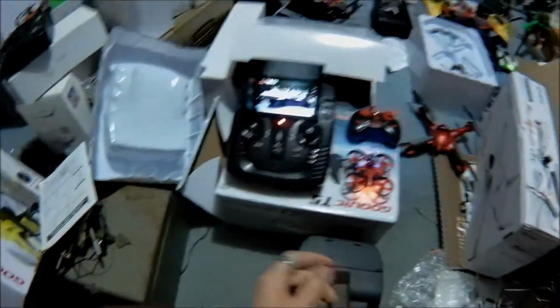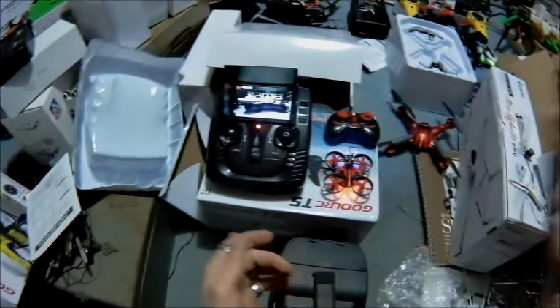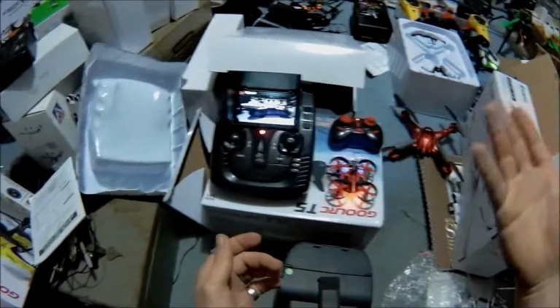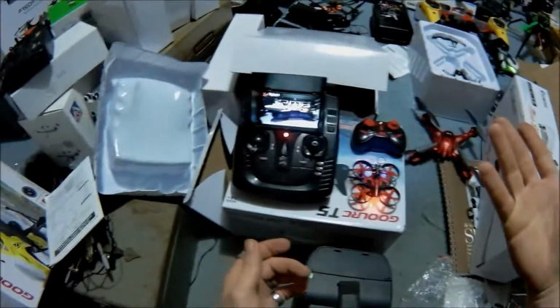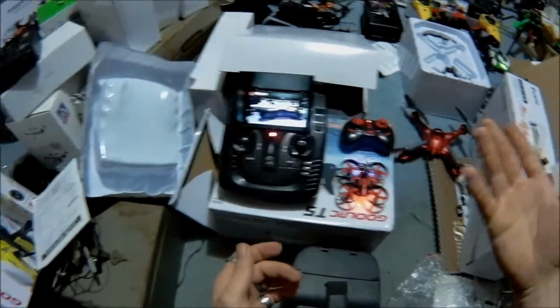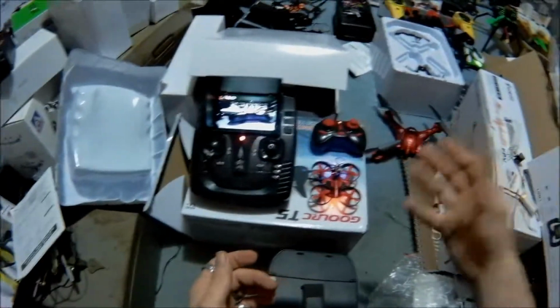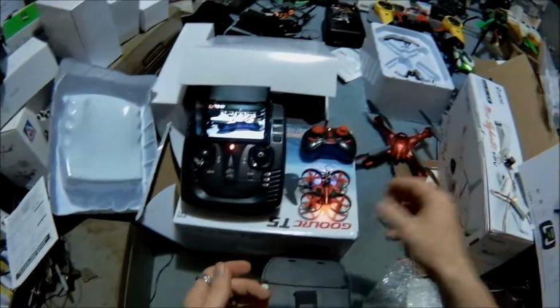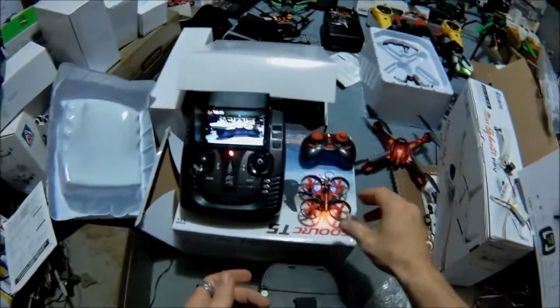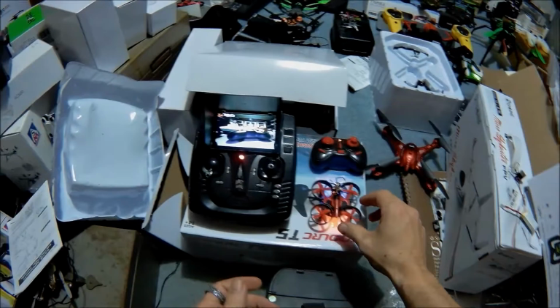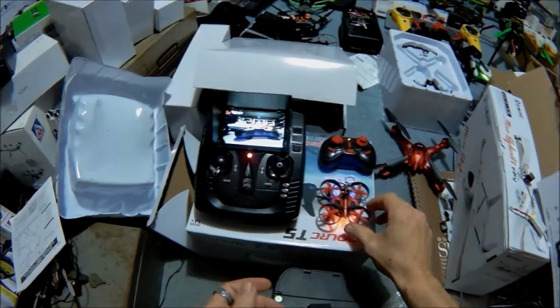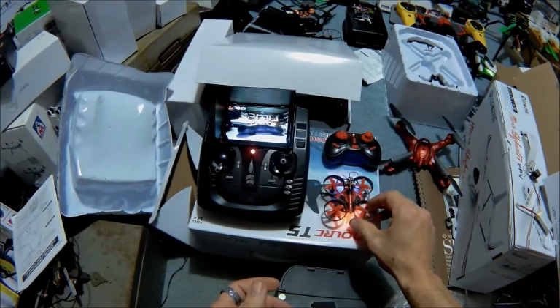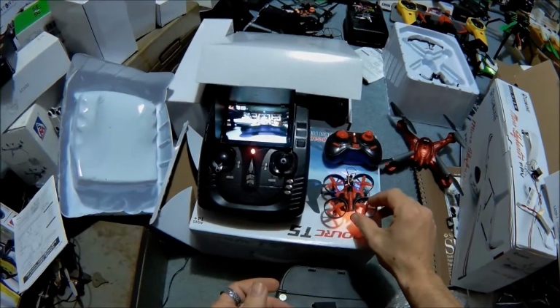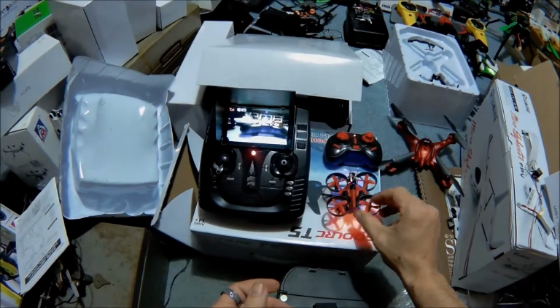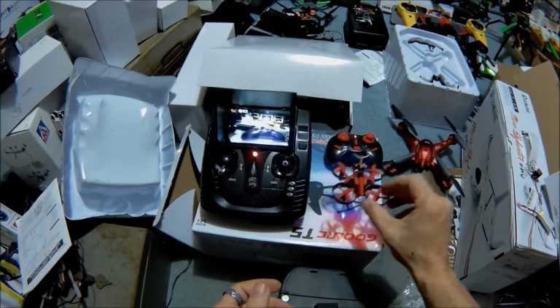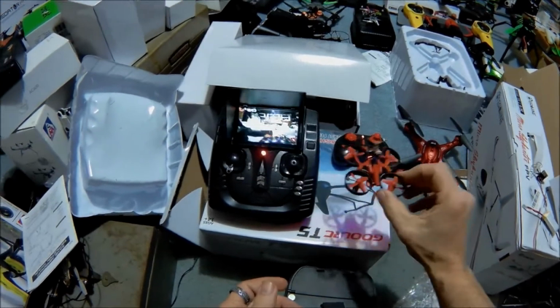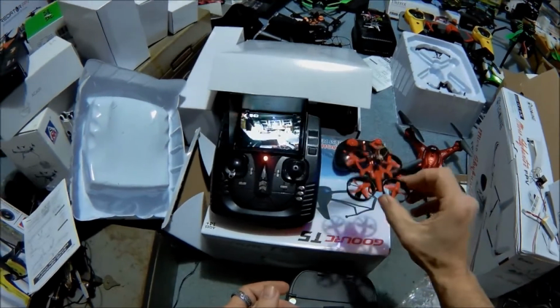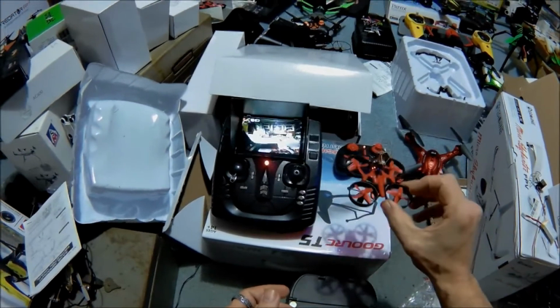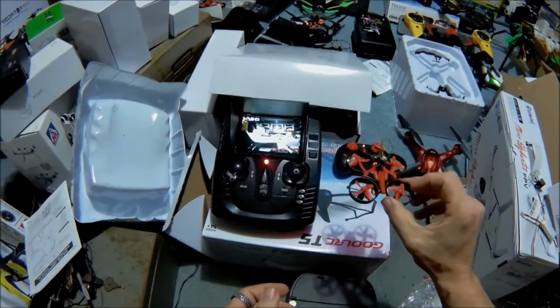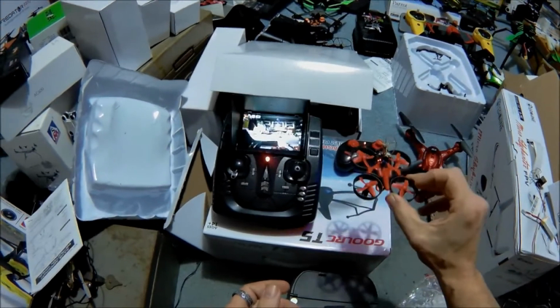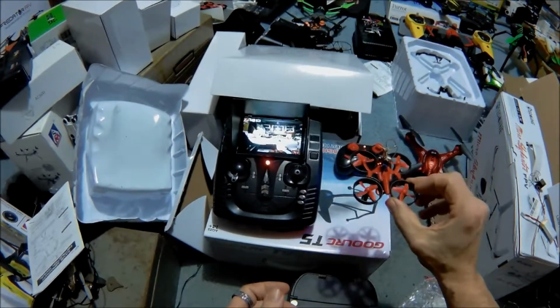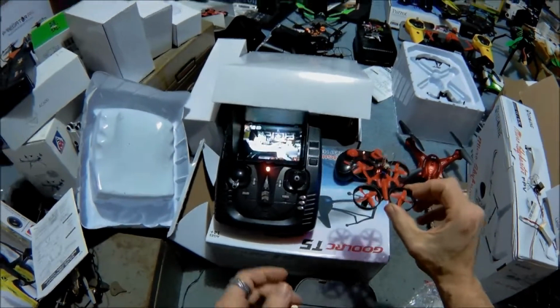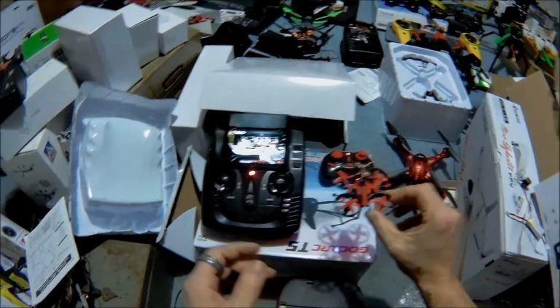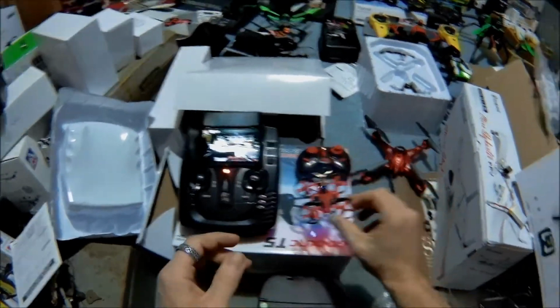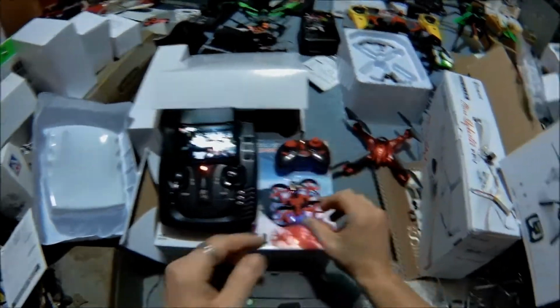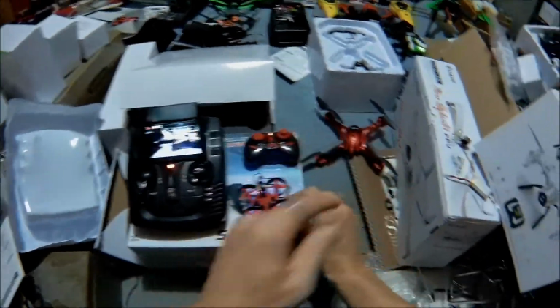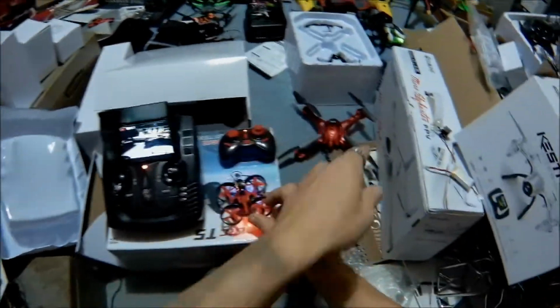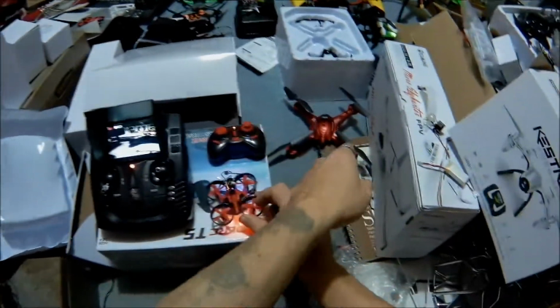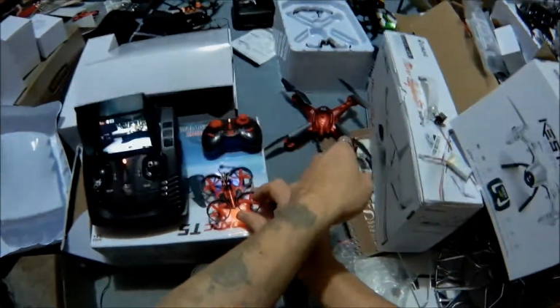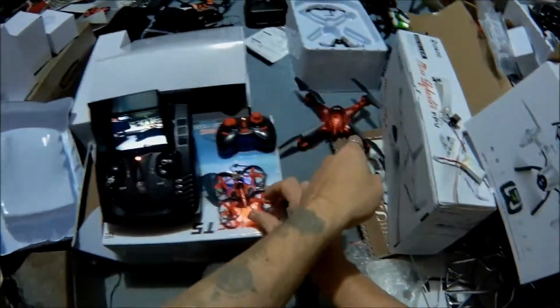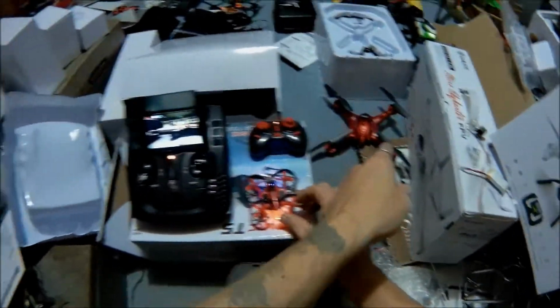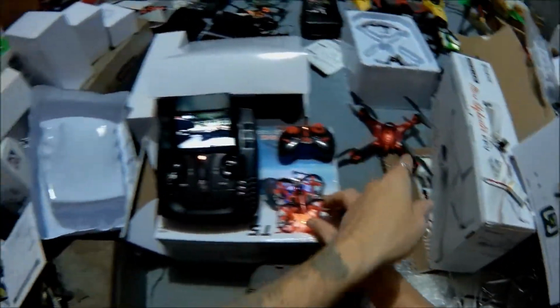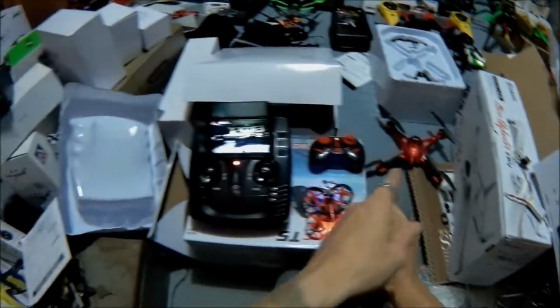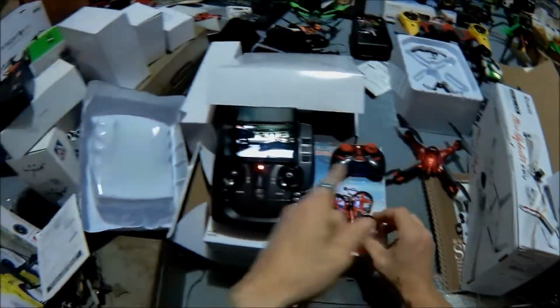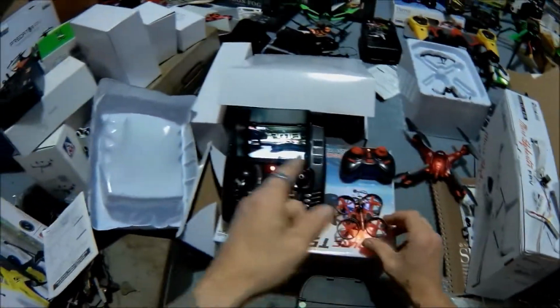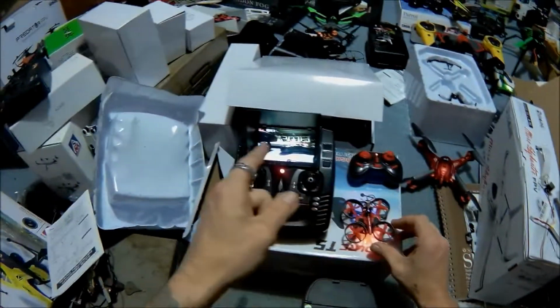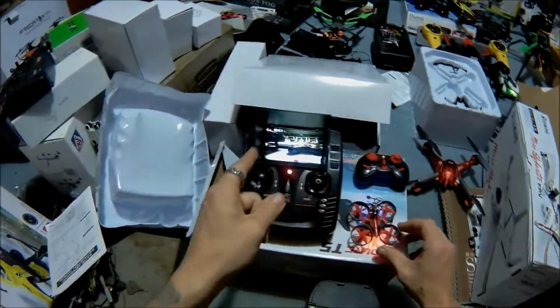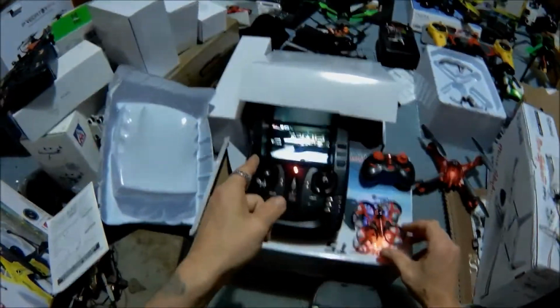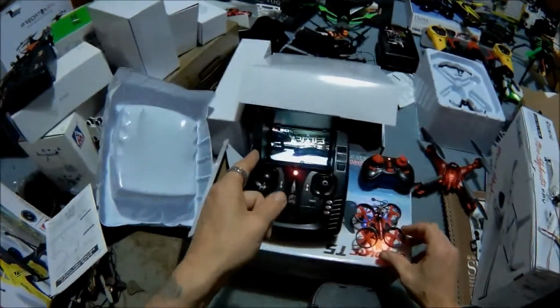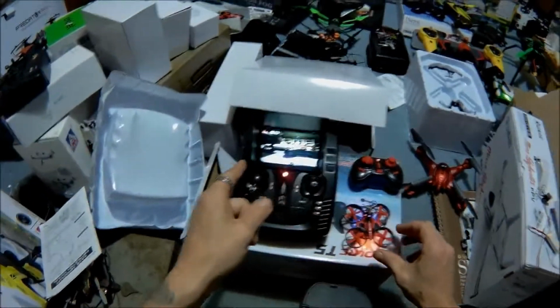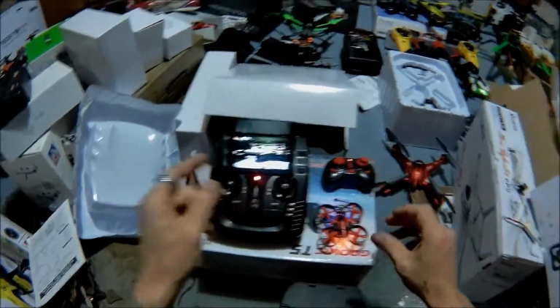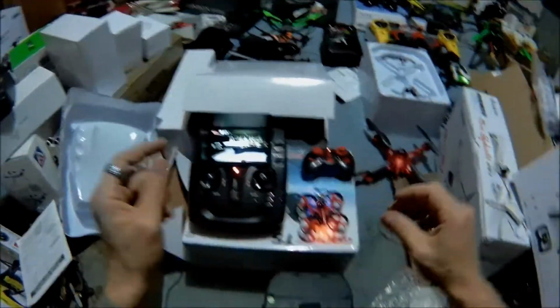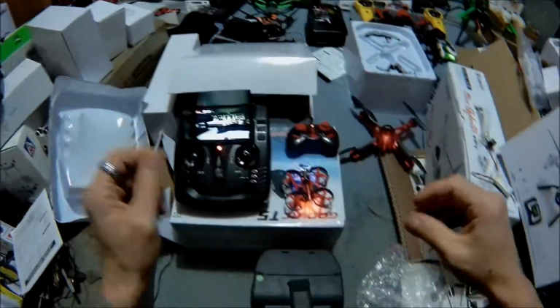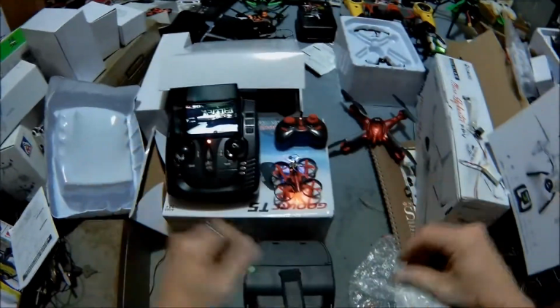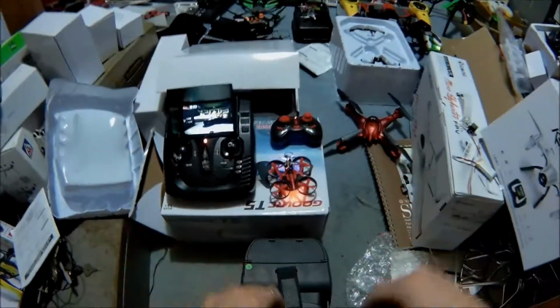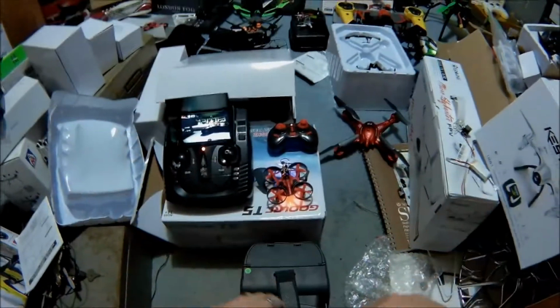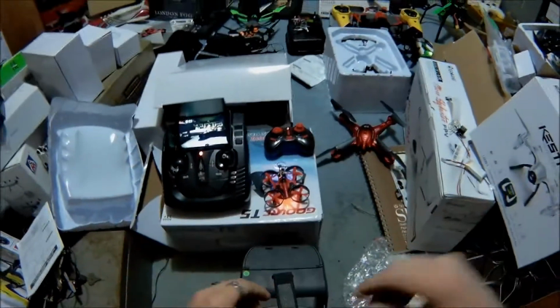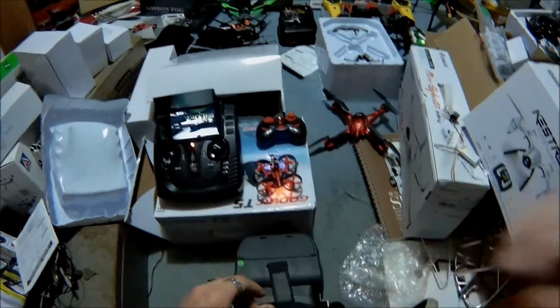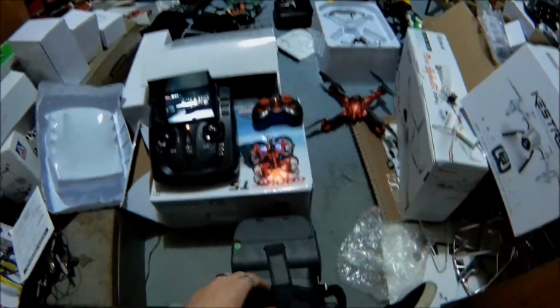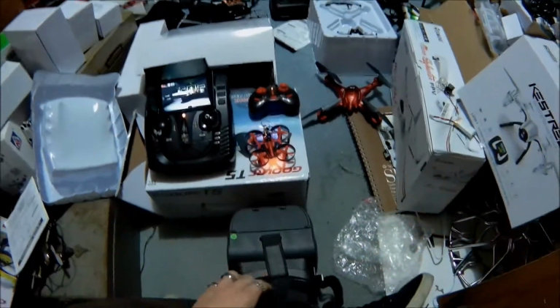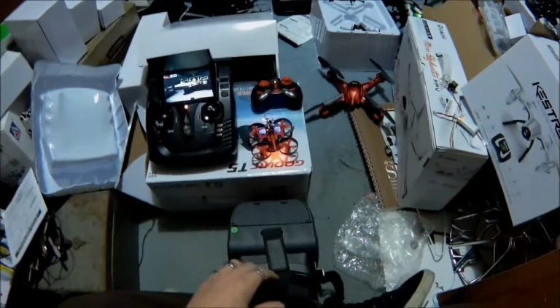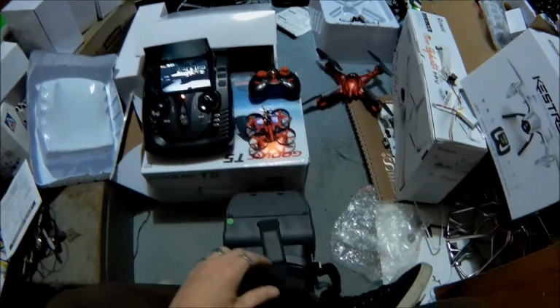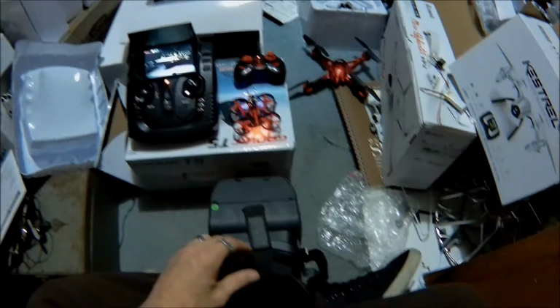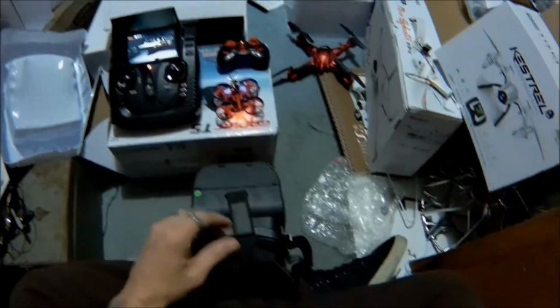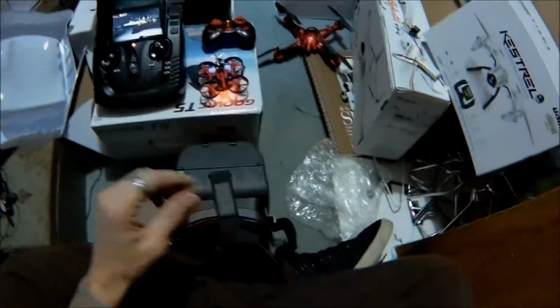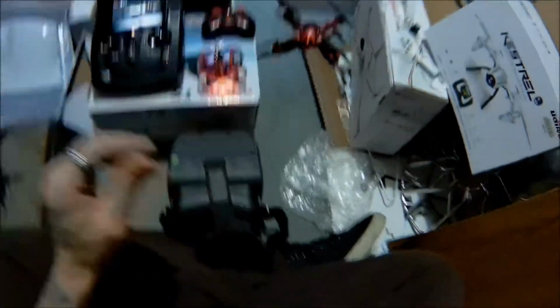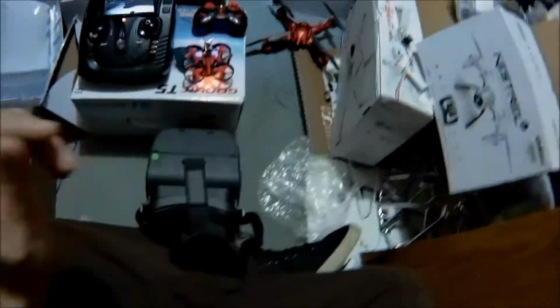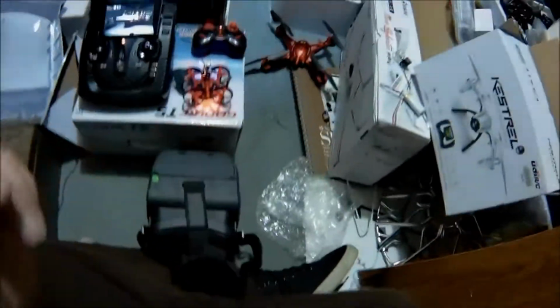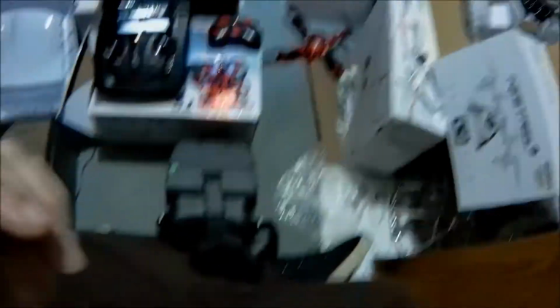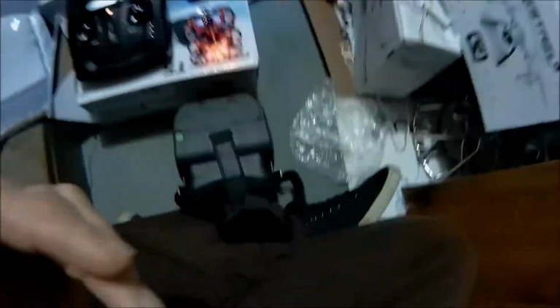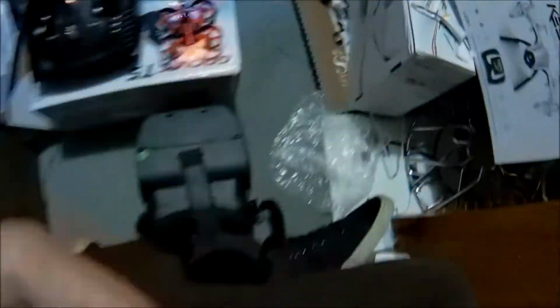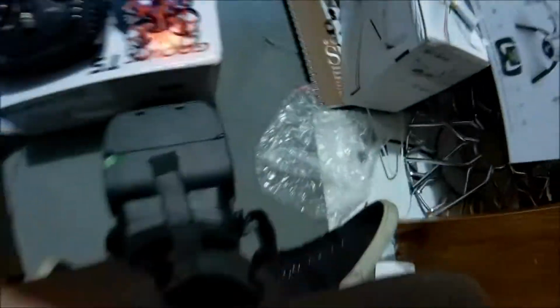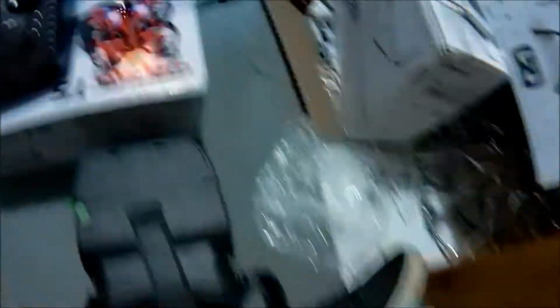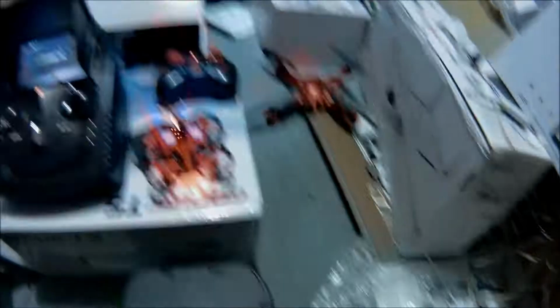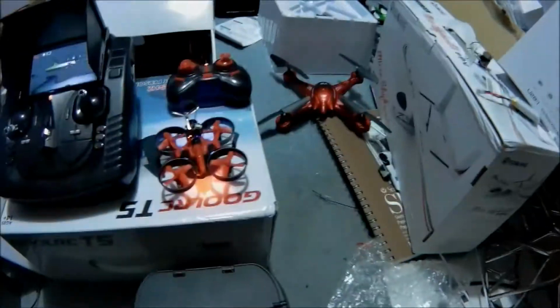We're just going to kind of cruise around the drone room here. That's all there is to it — you just have to find the channel that it originally transmits off of. That way you can fly from here. All right, guys, enjoy the flight.